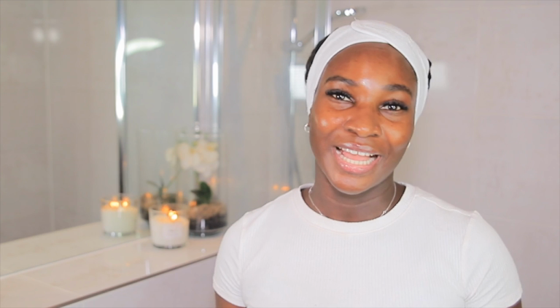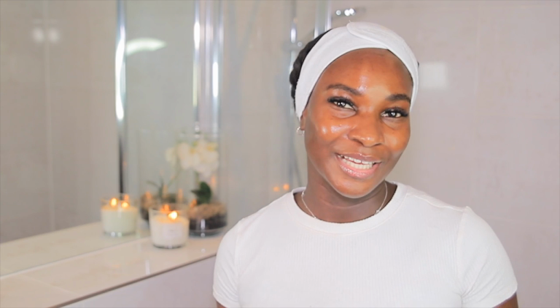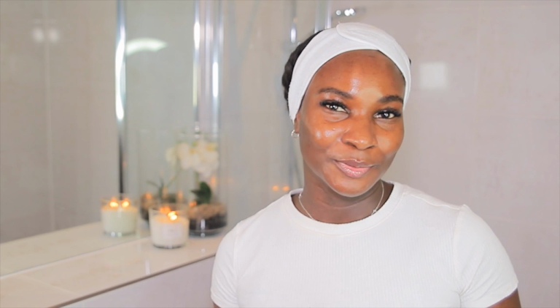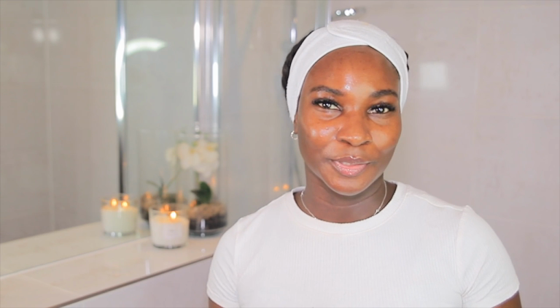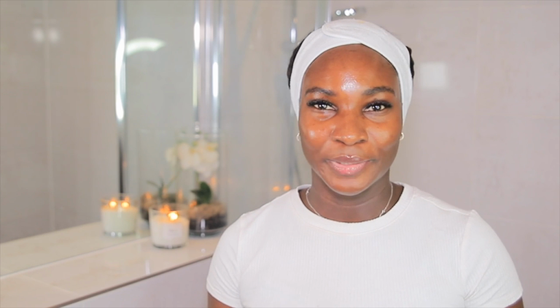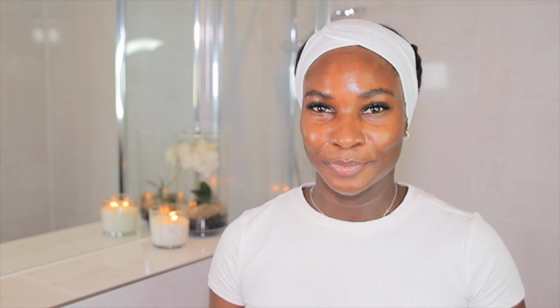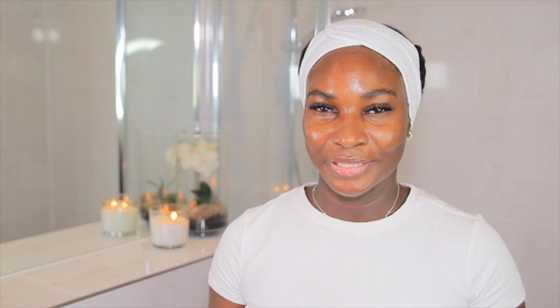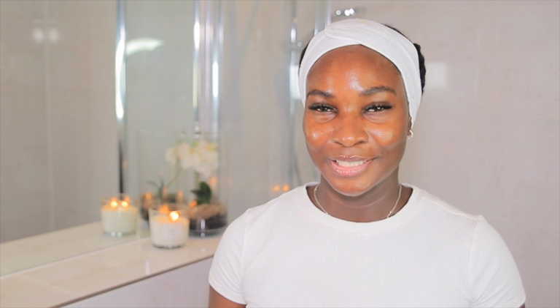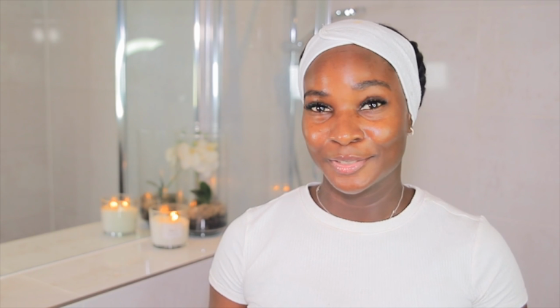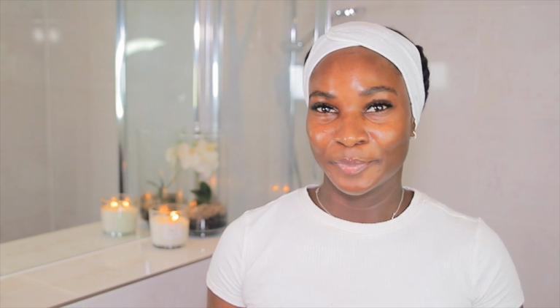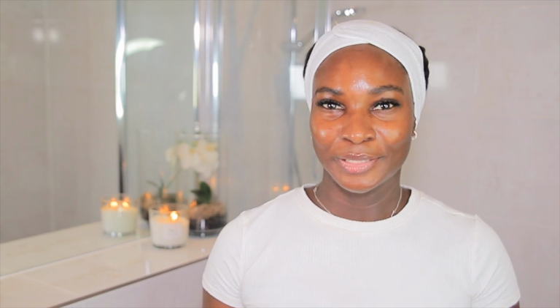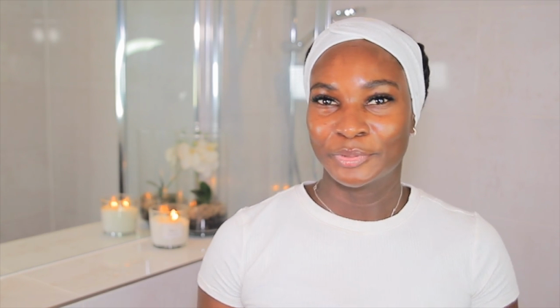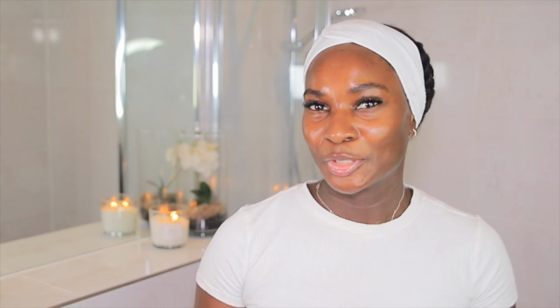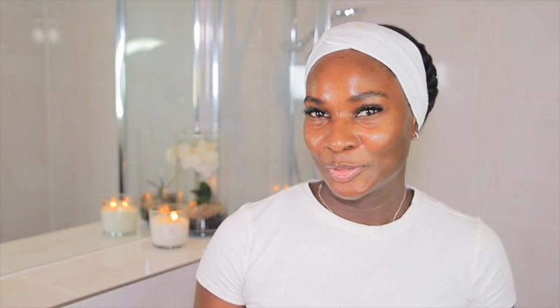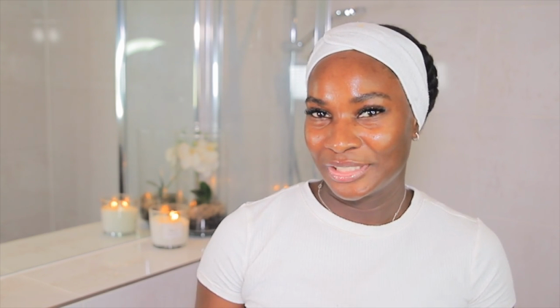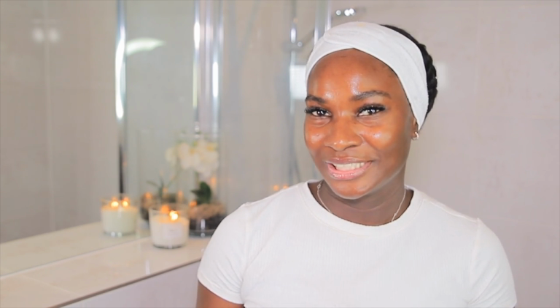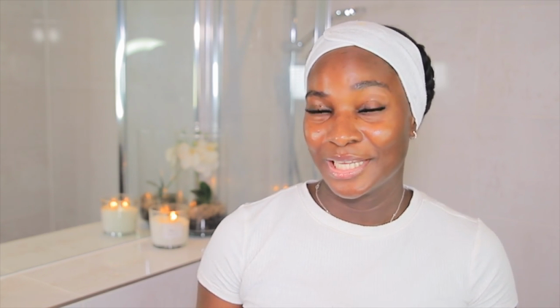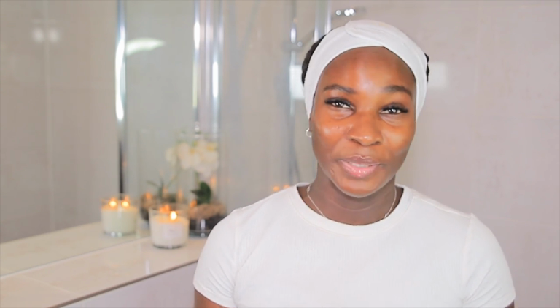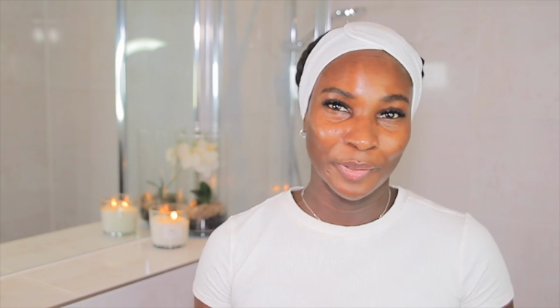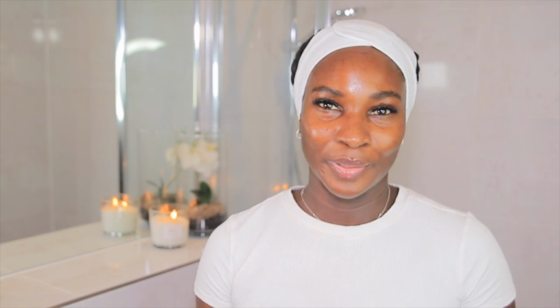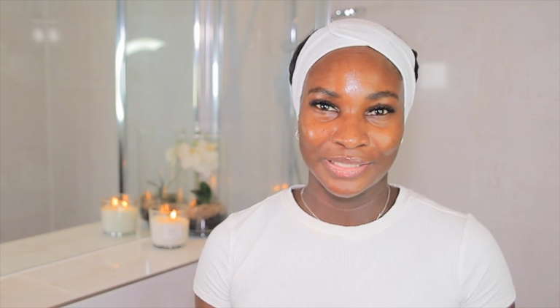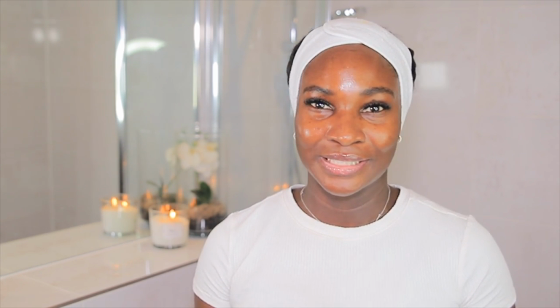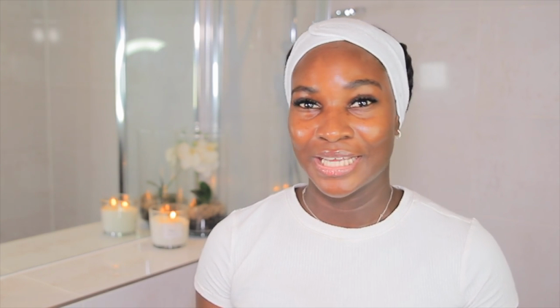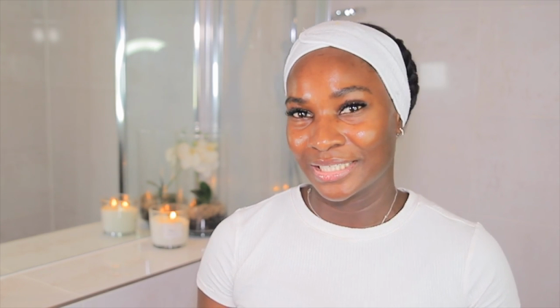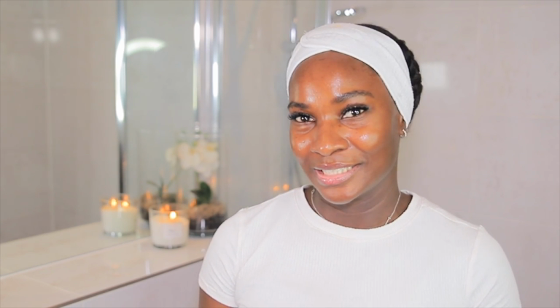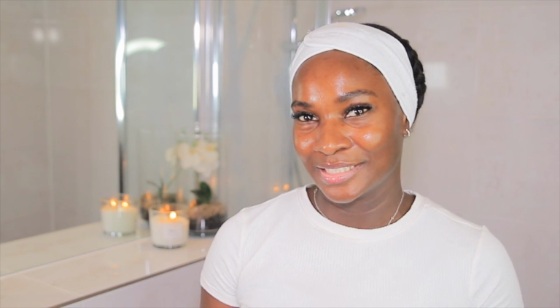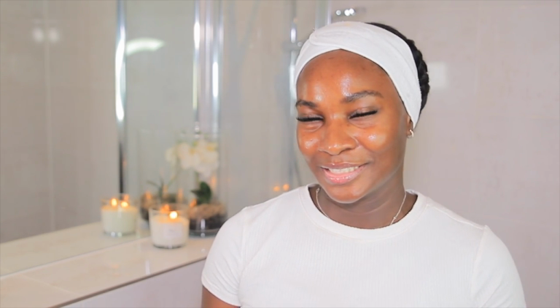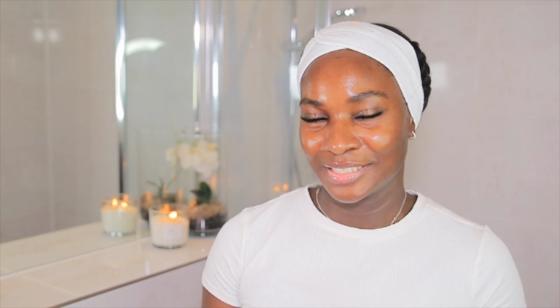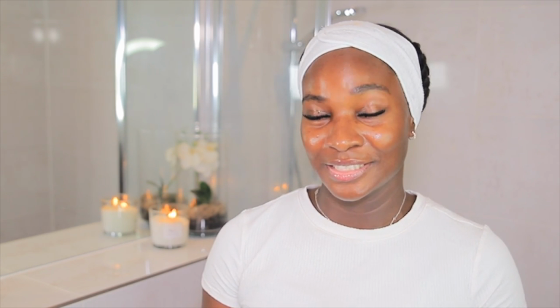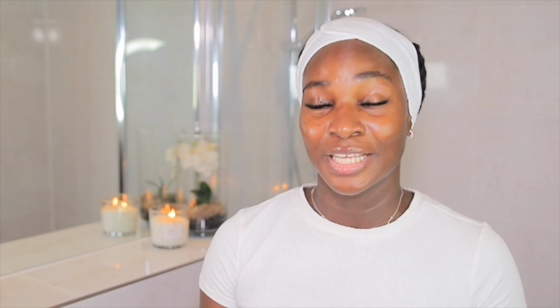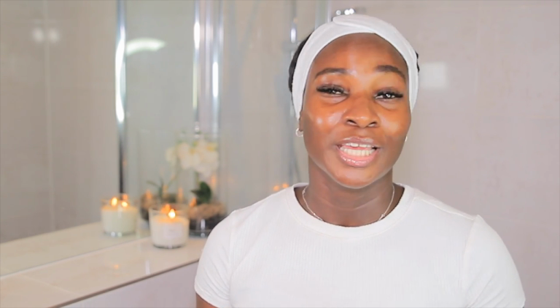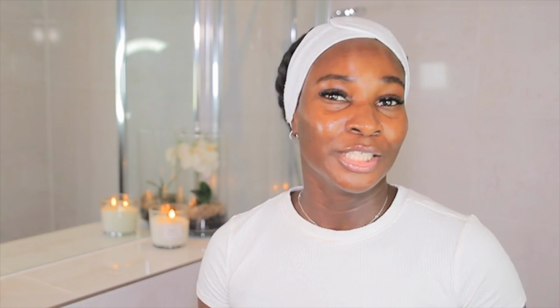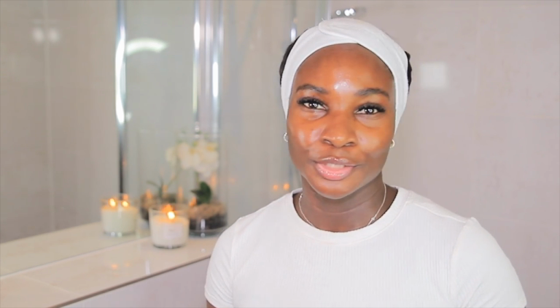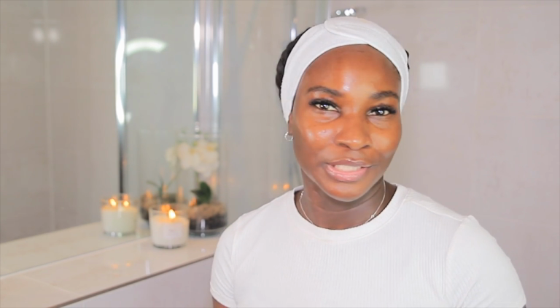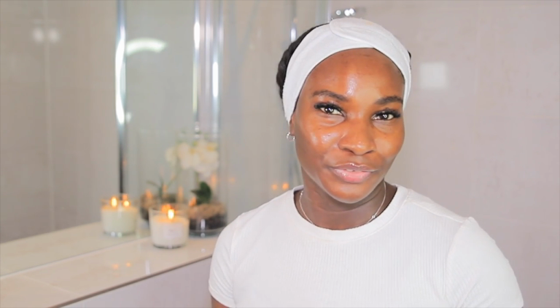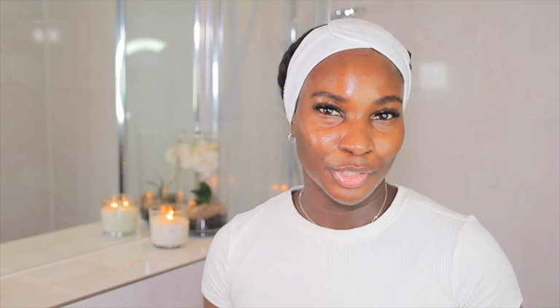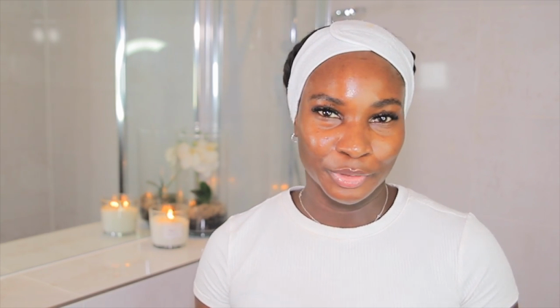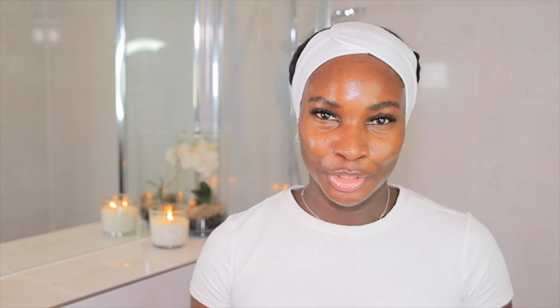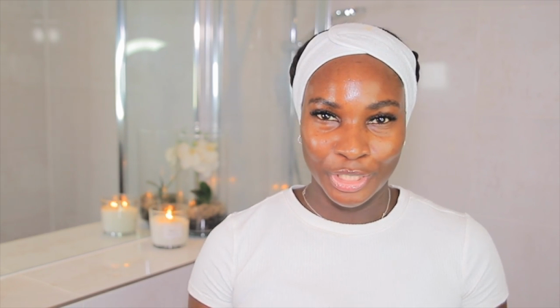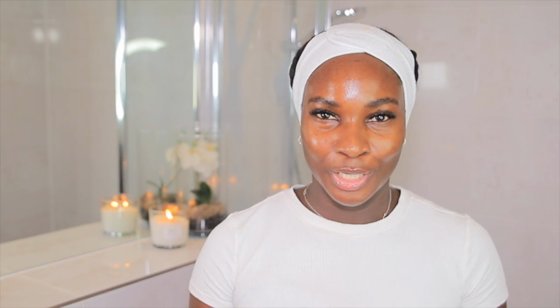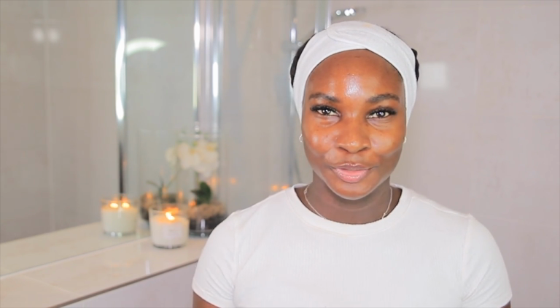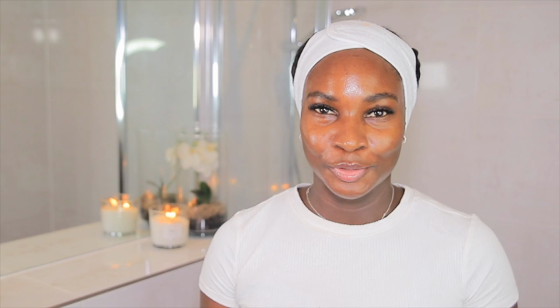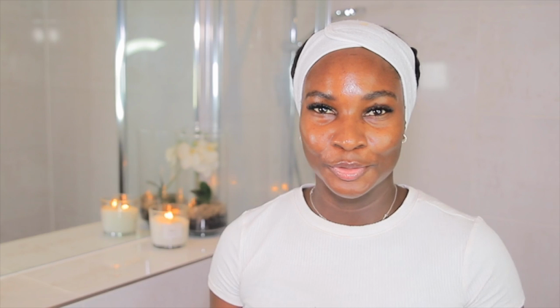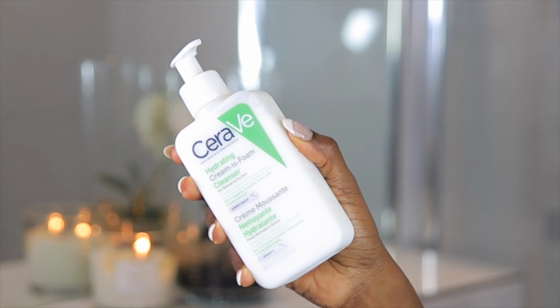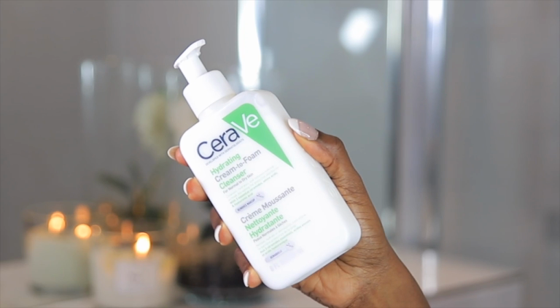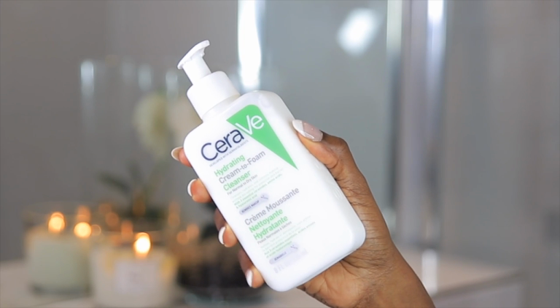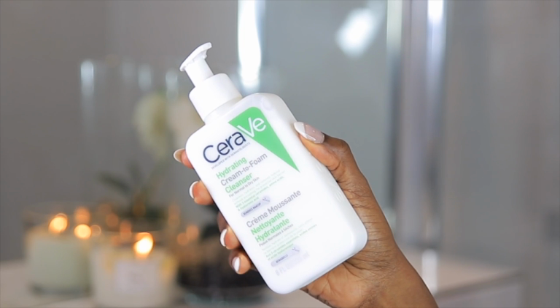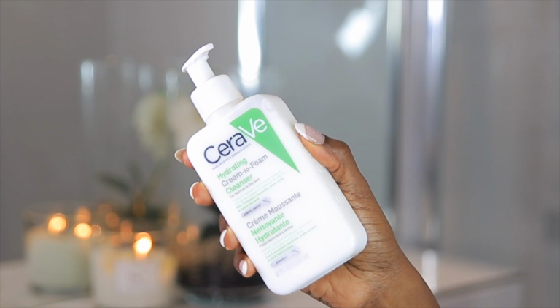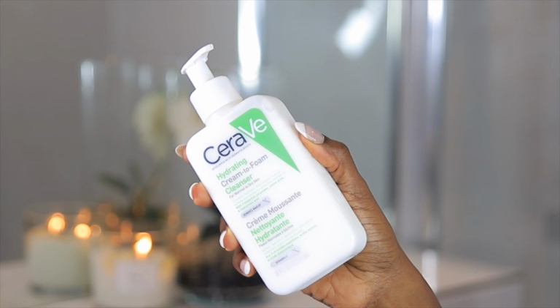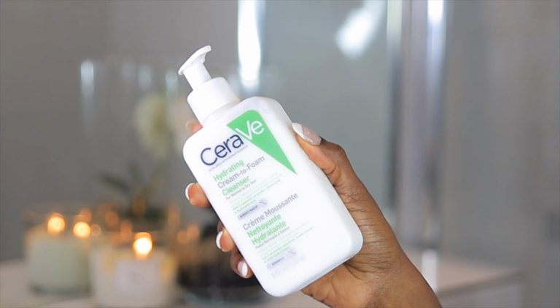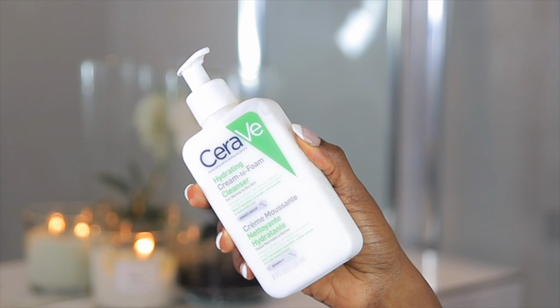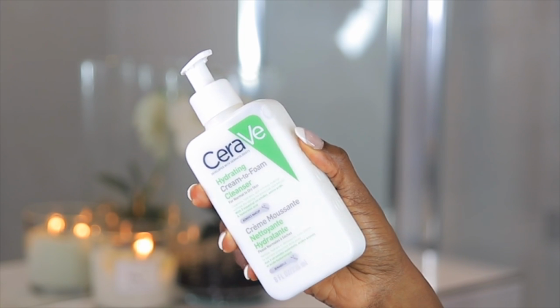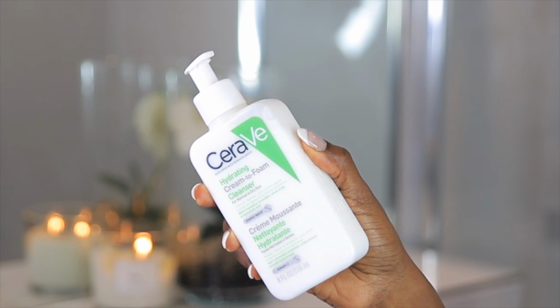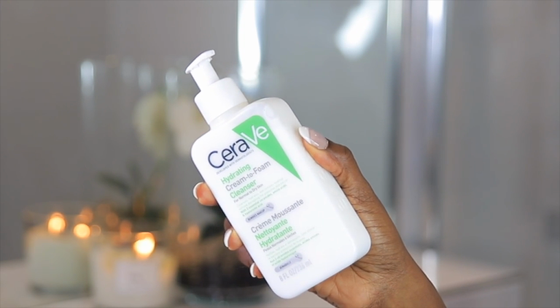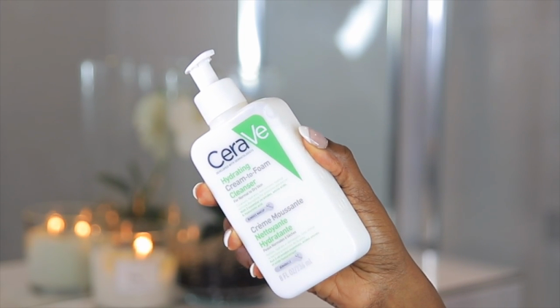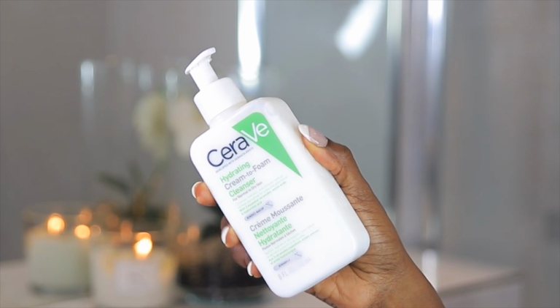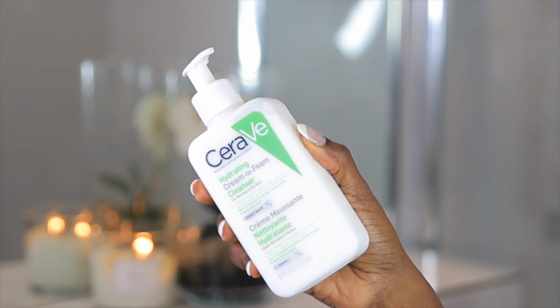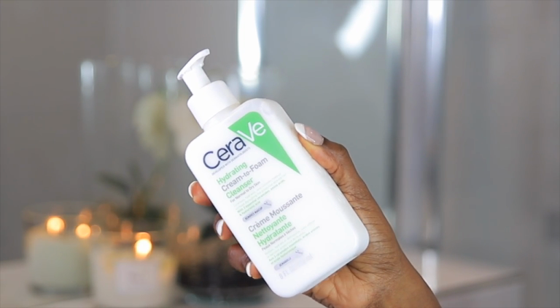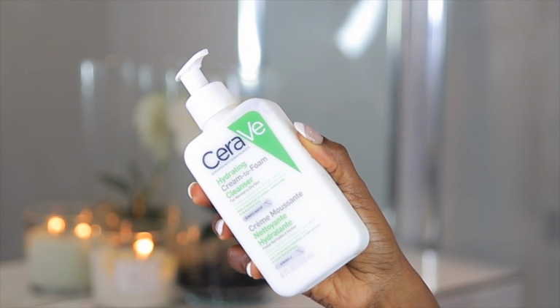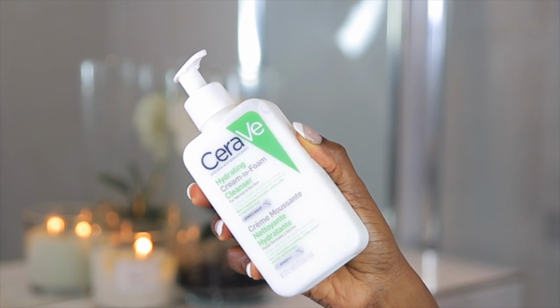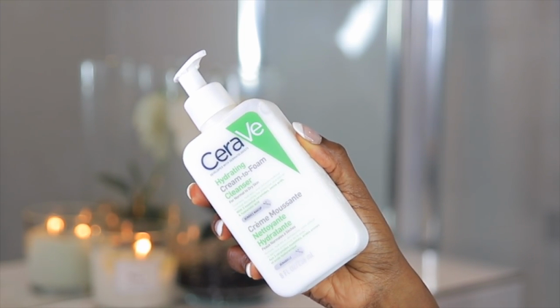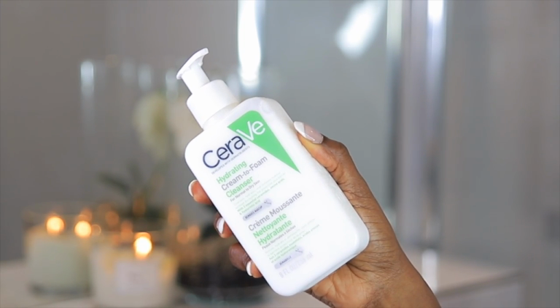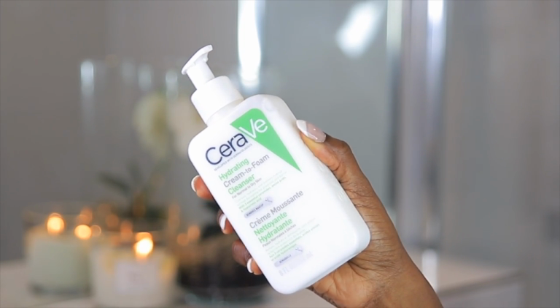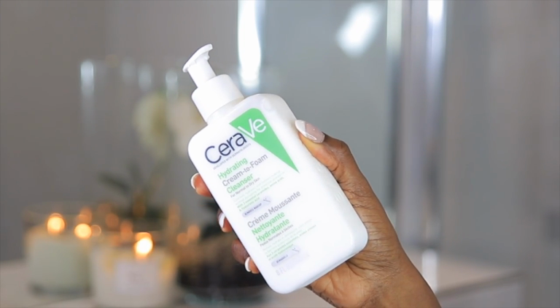Hi guys, welcome back to my channel. My name is Olu Chi, a makeup artist and an aesthetician. In today's video, I'll be showing you how to use the CeraVe Hydrating Cream to Foam Cleanser.